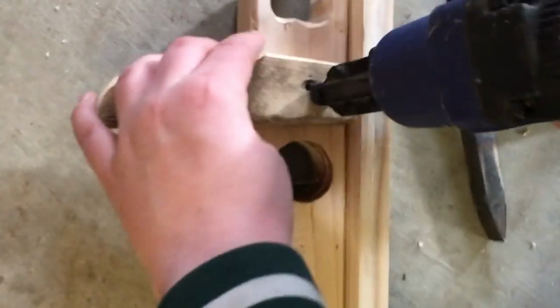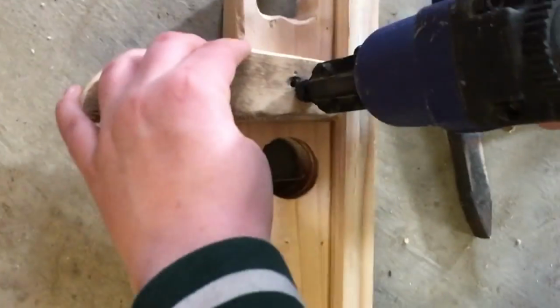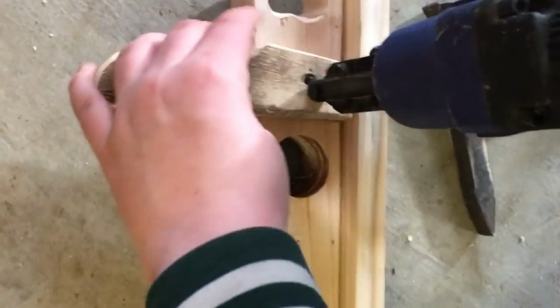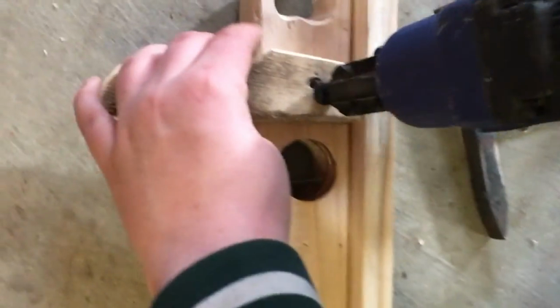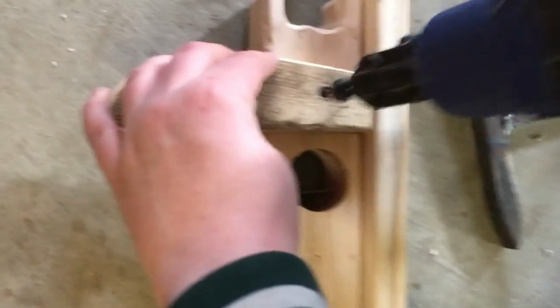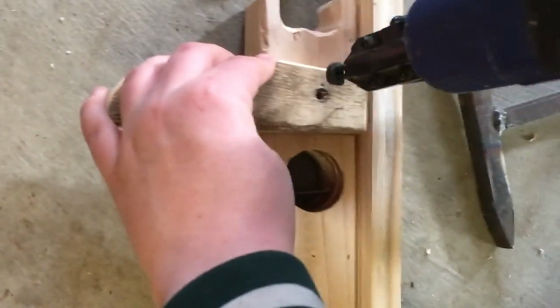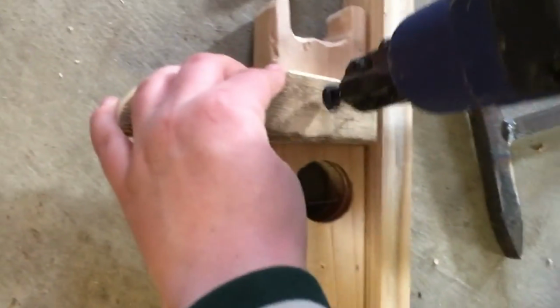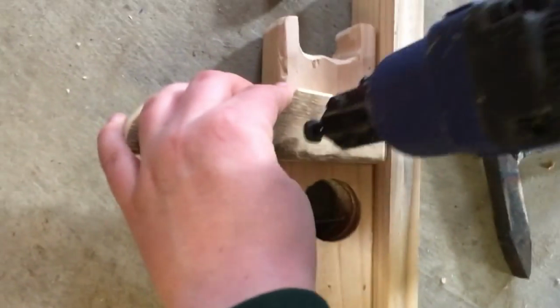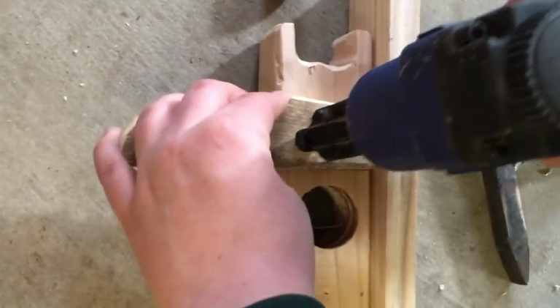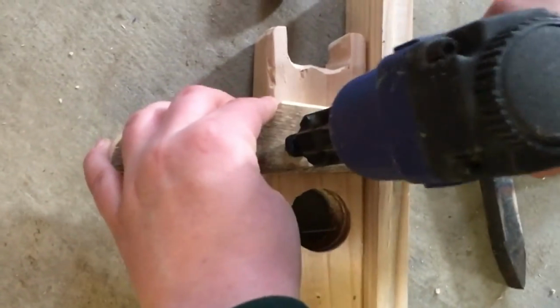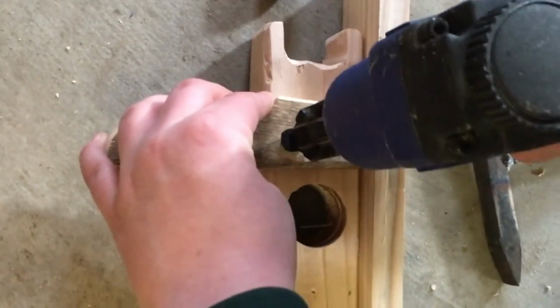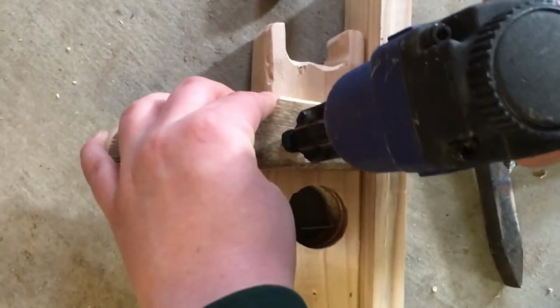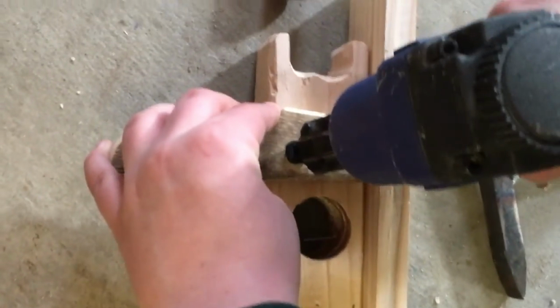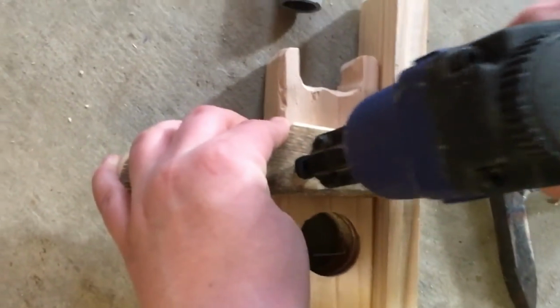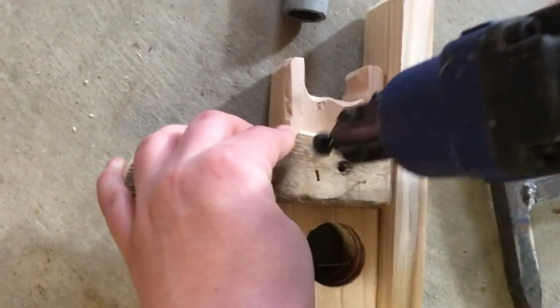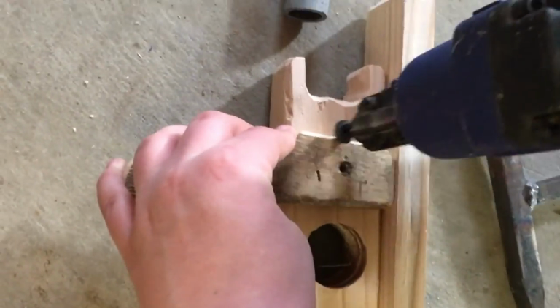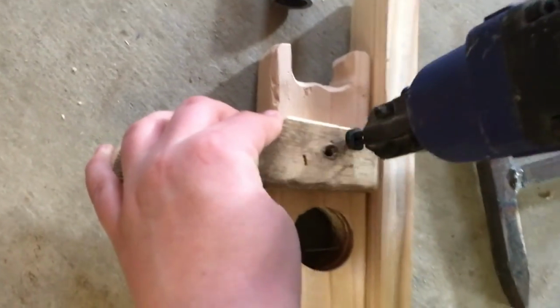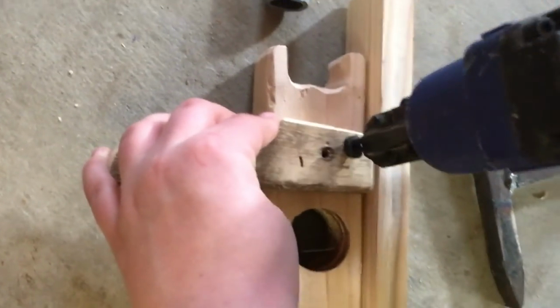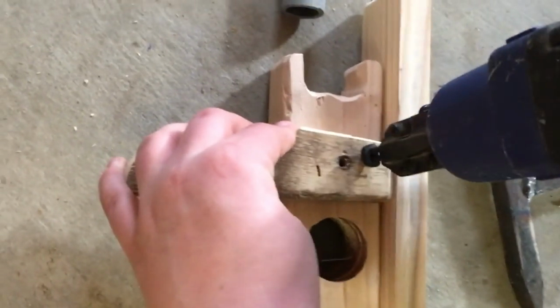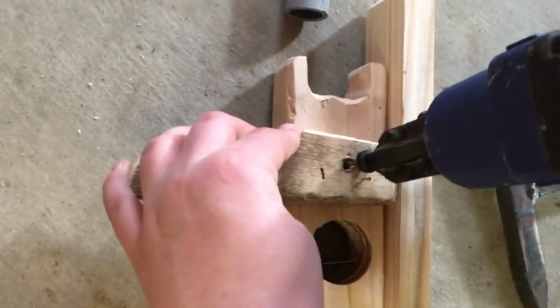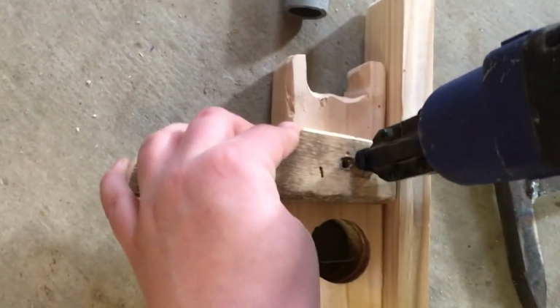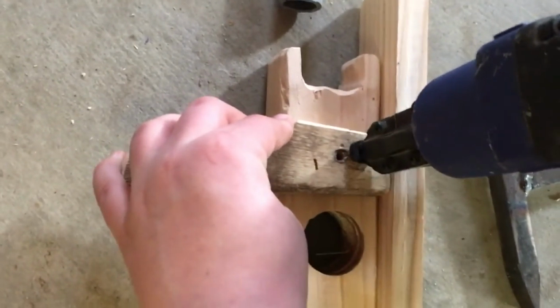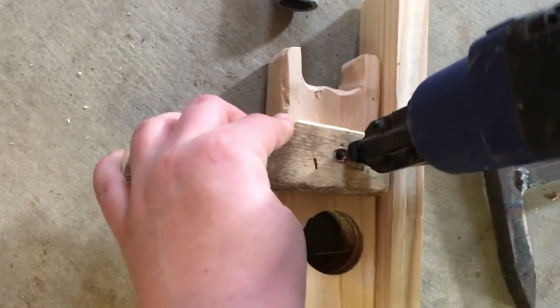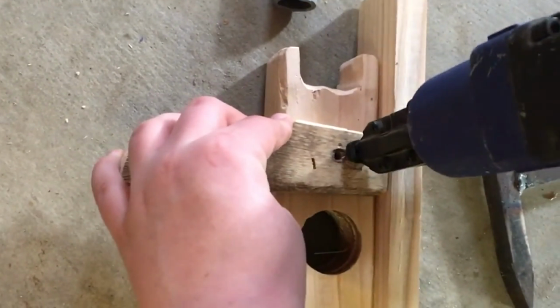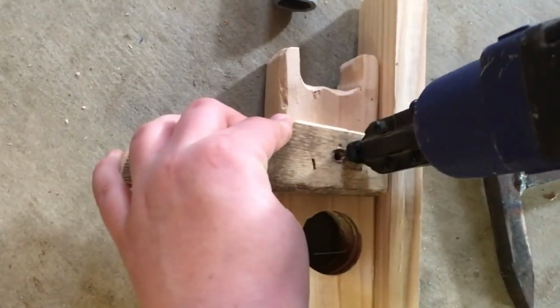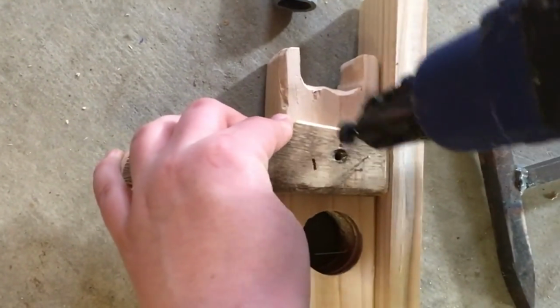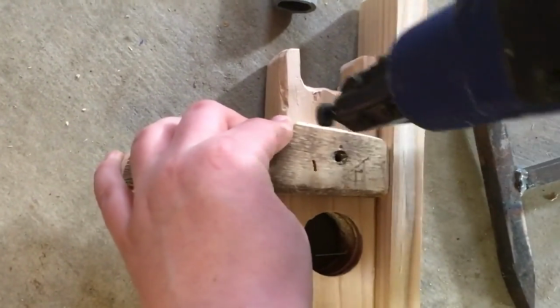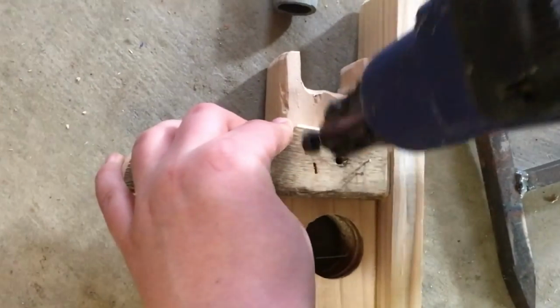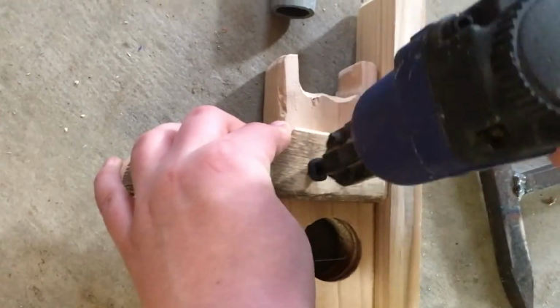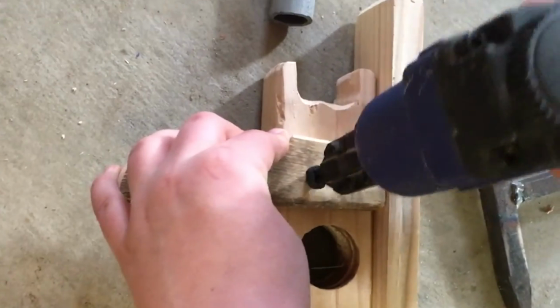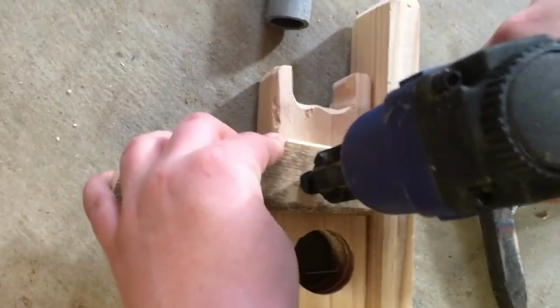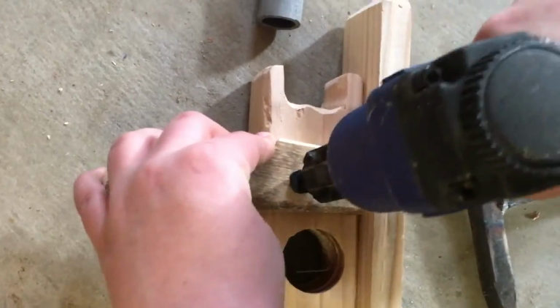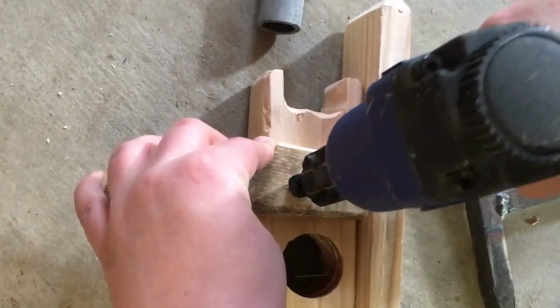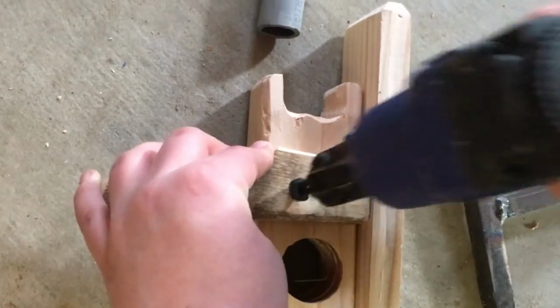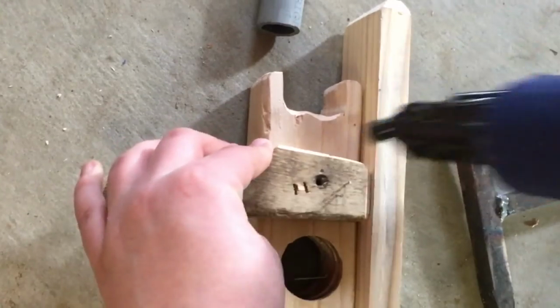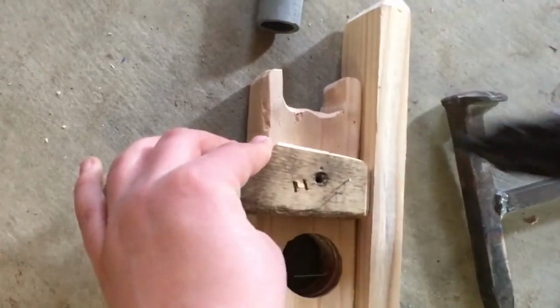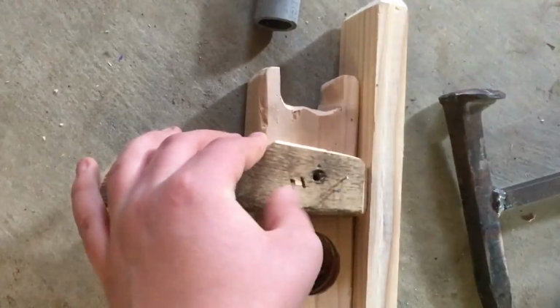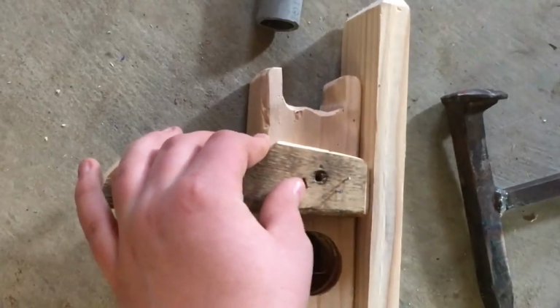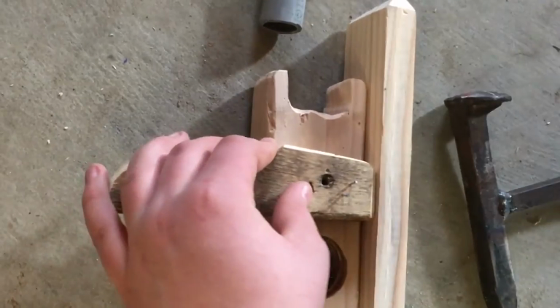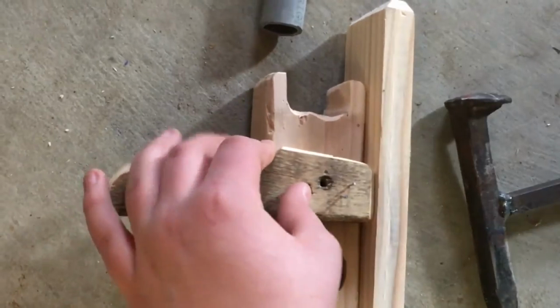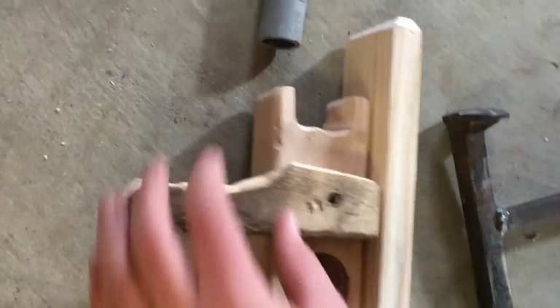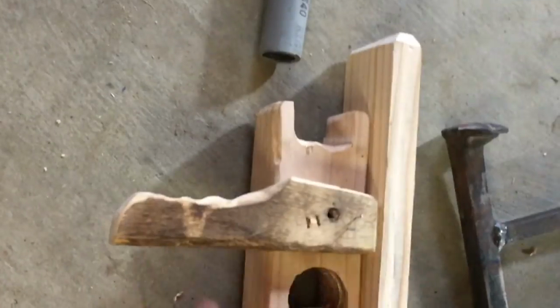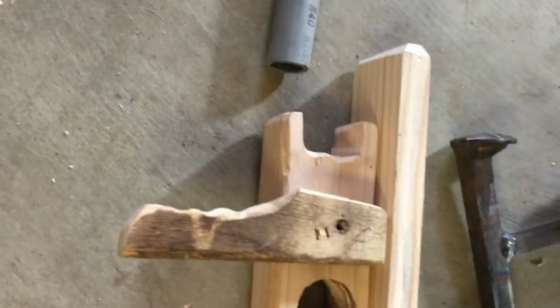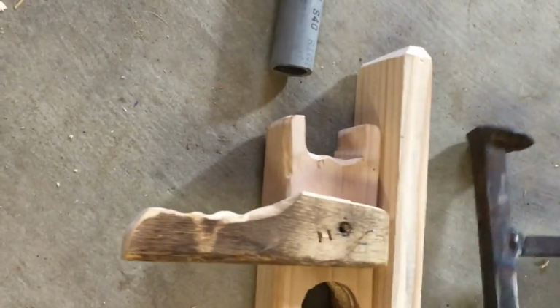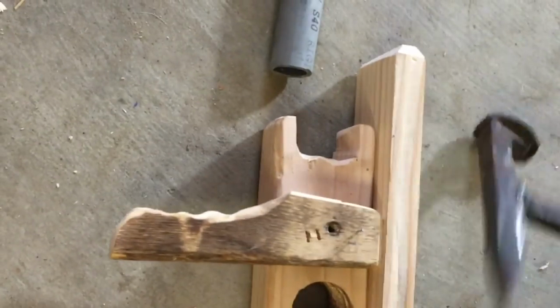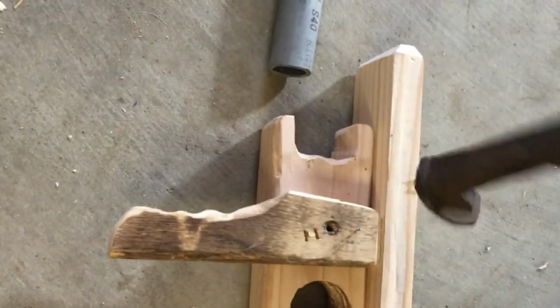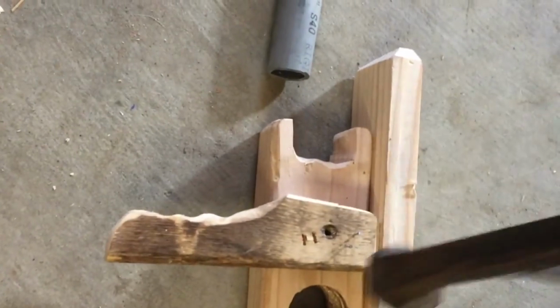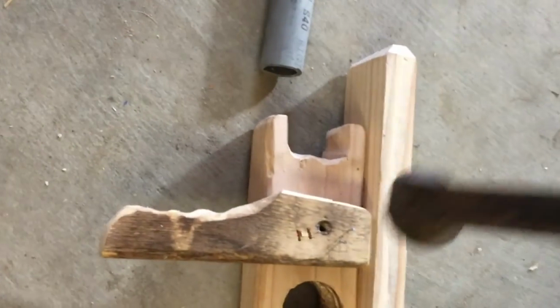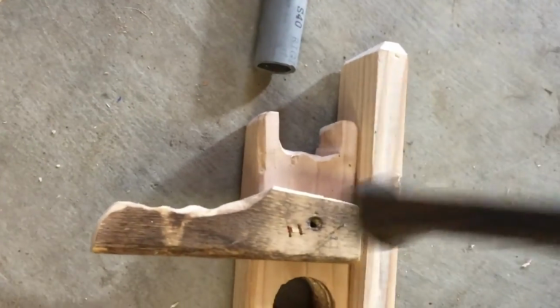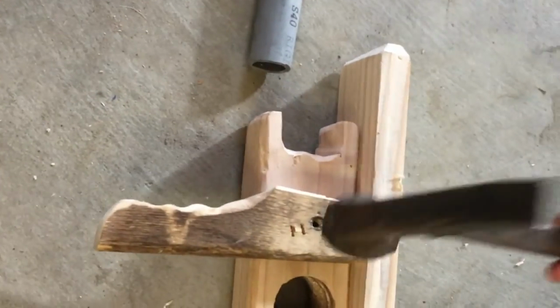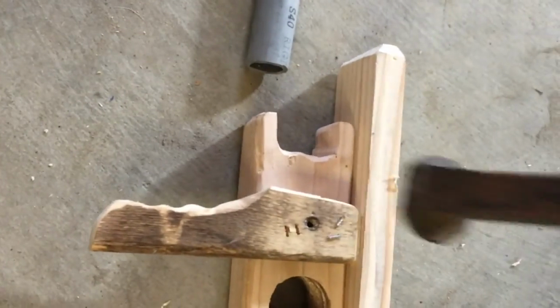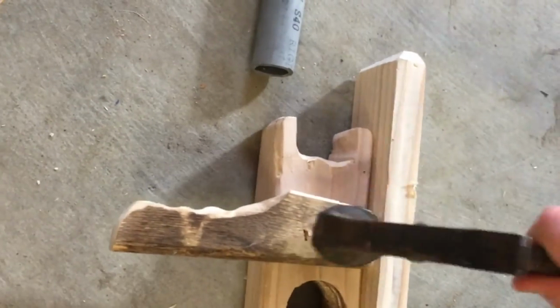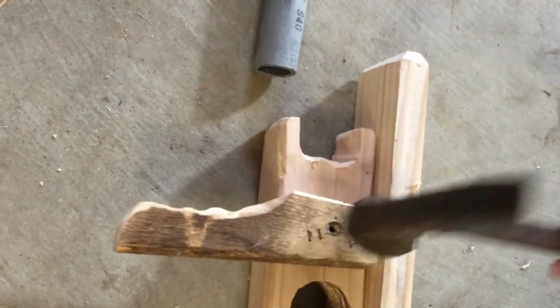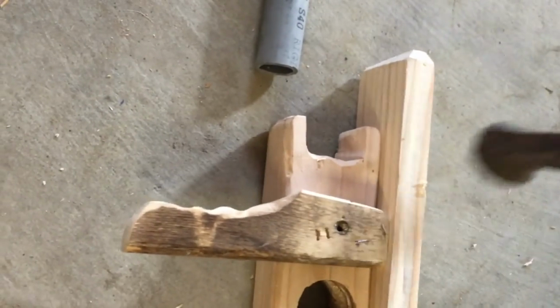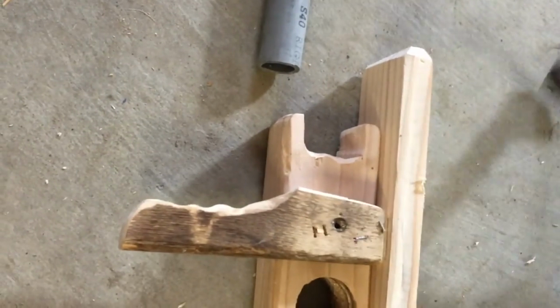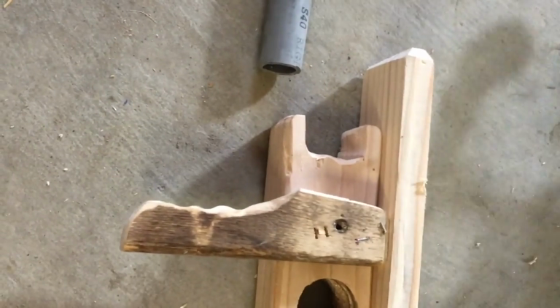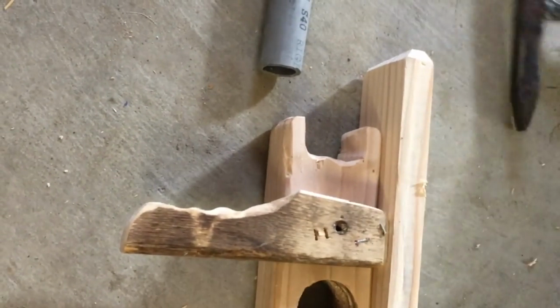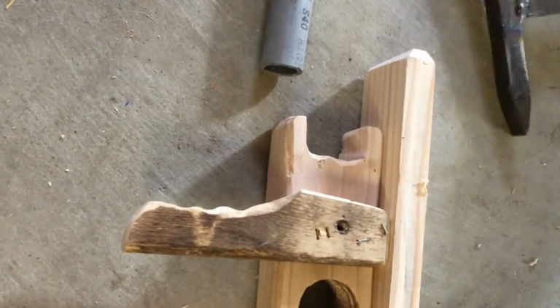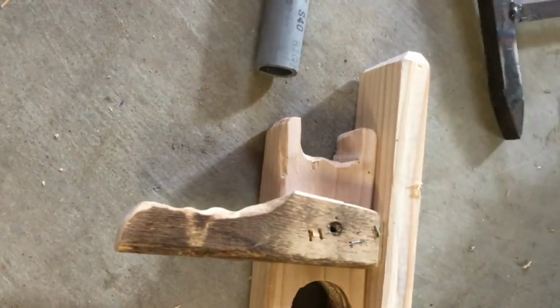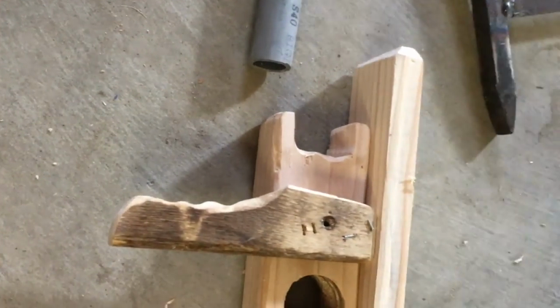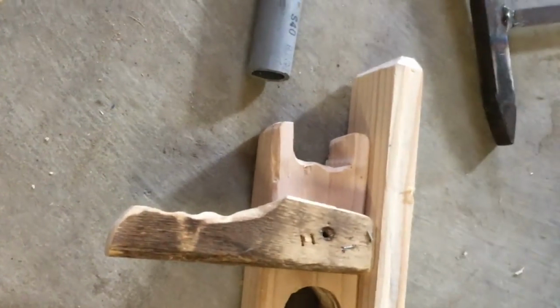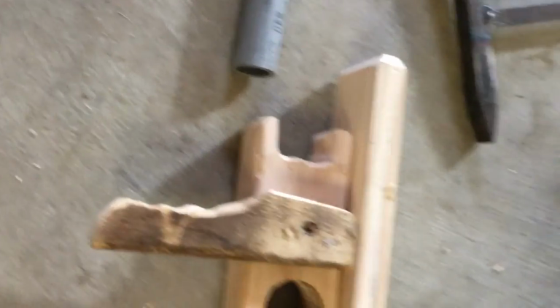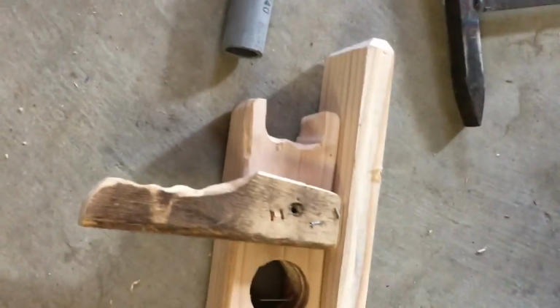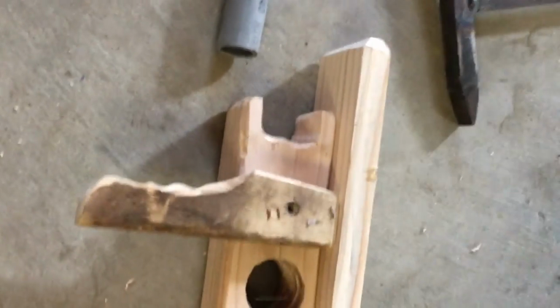Here we decided to add this extra handle we made out of a random piece of wood we found. Just cut it on the scroll saw. It's pretty easy.